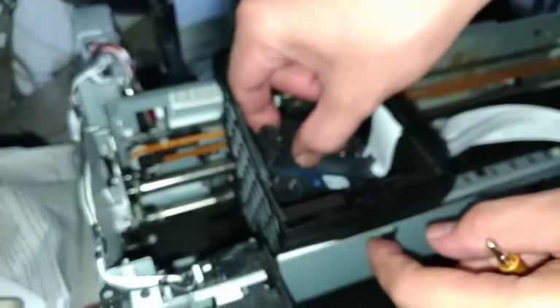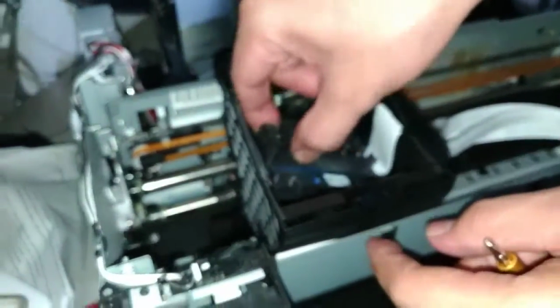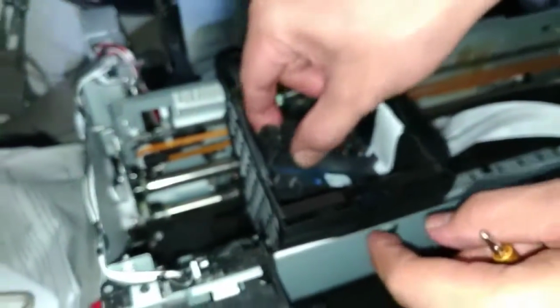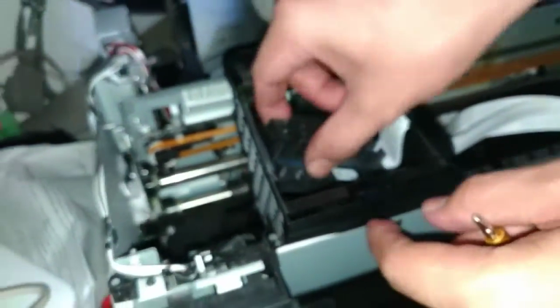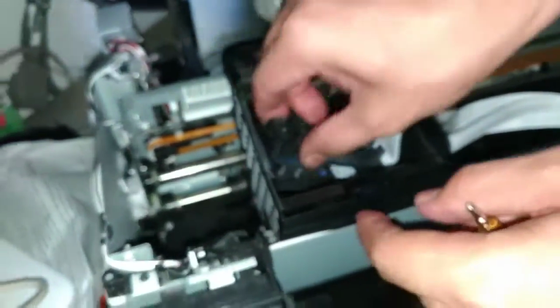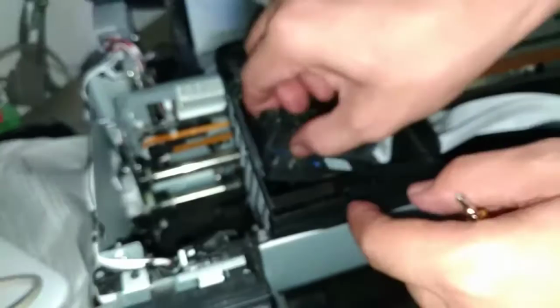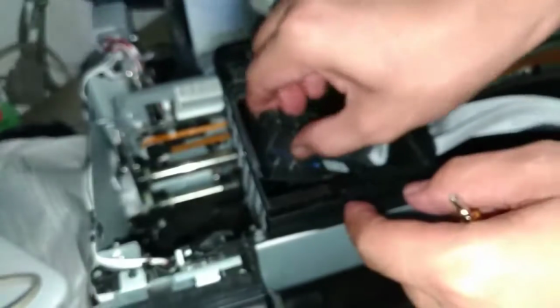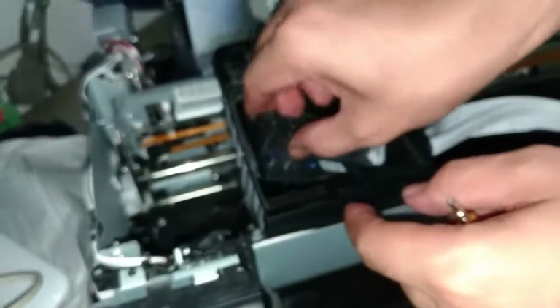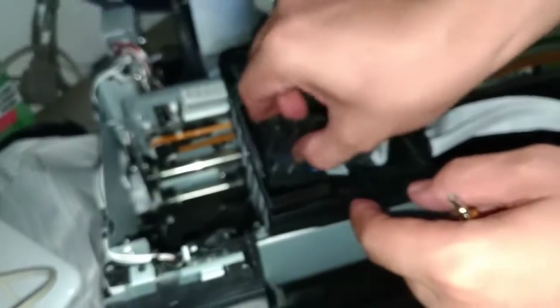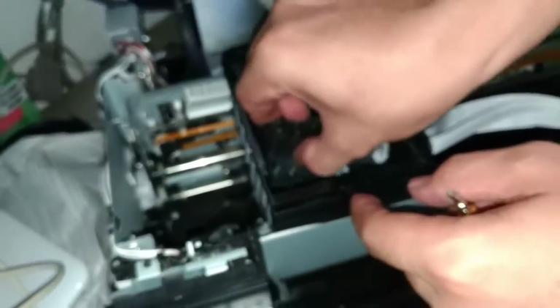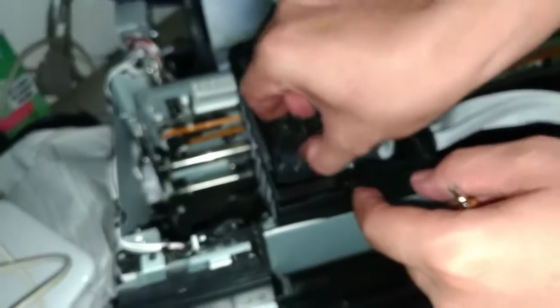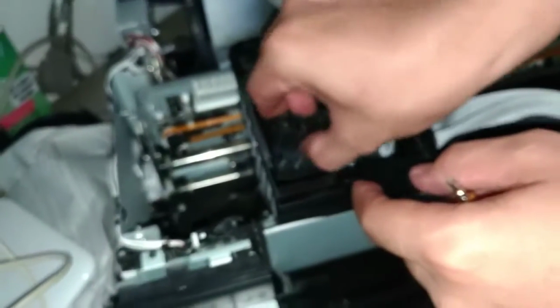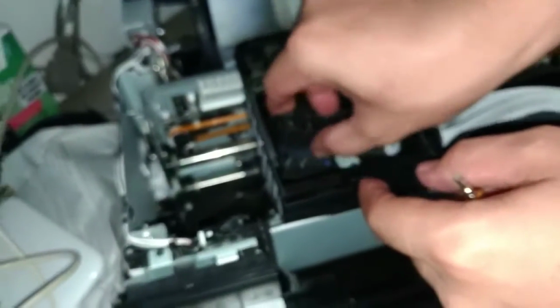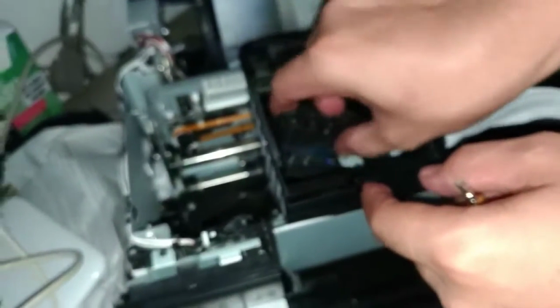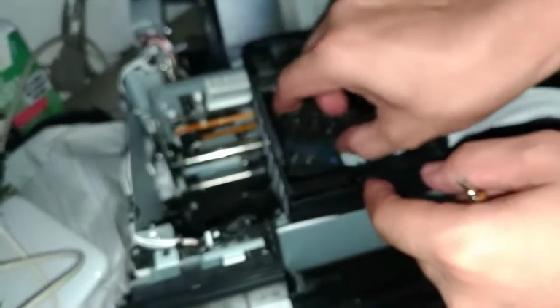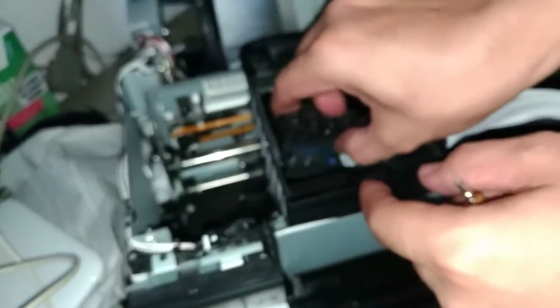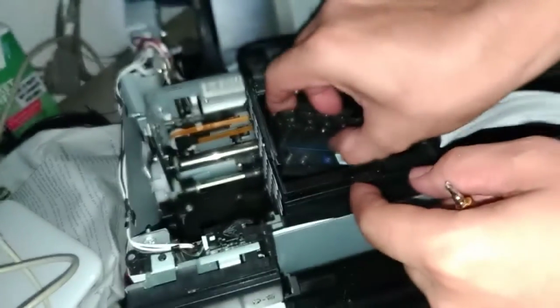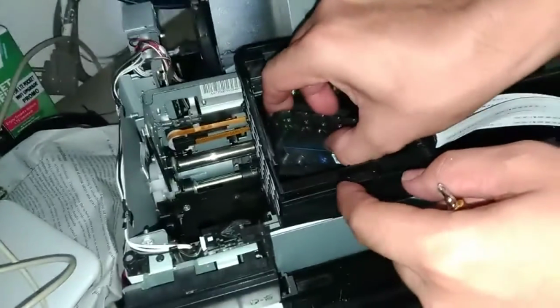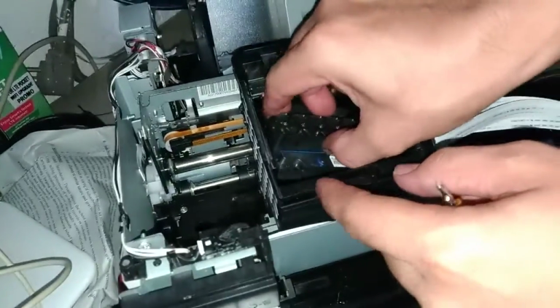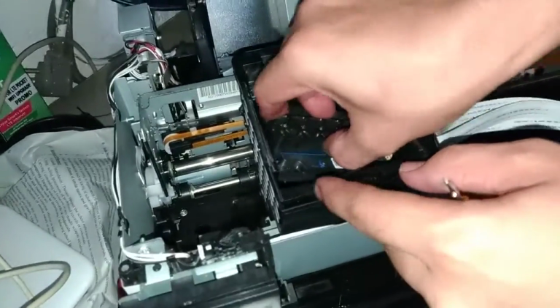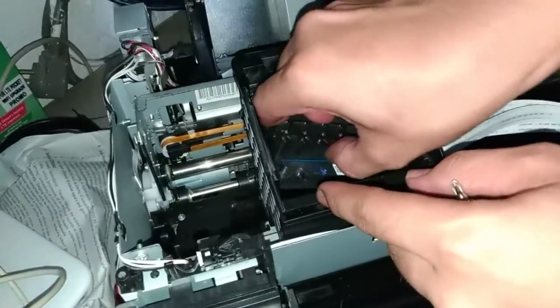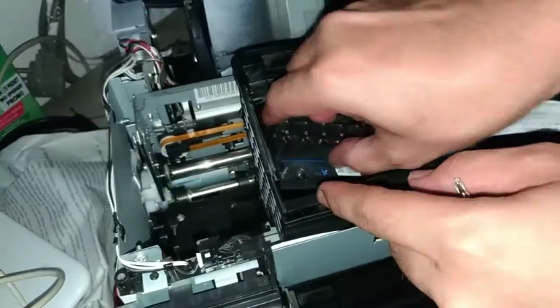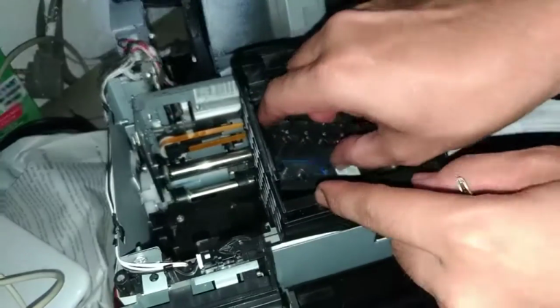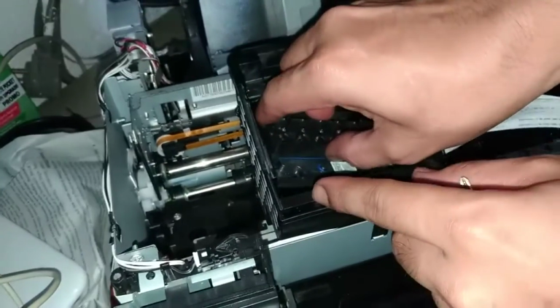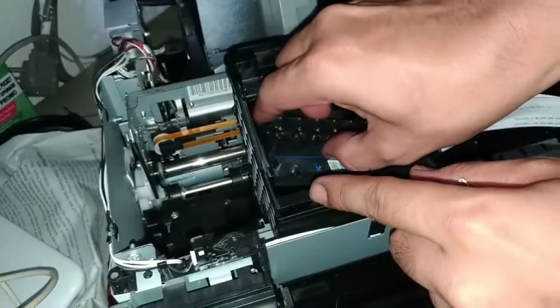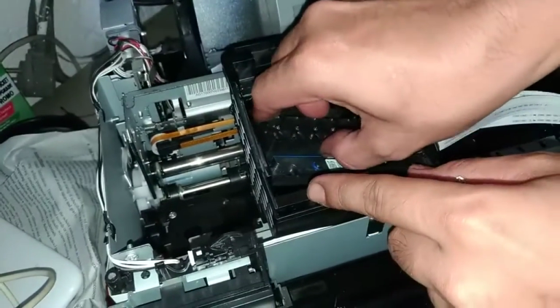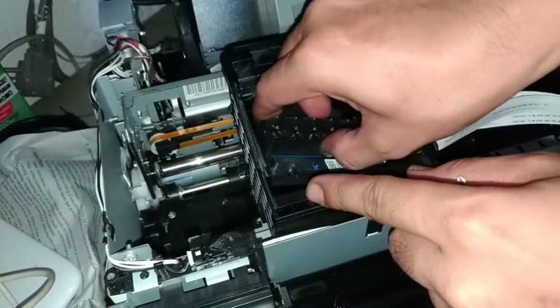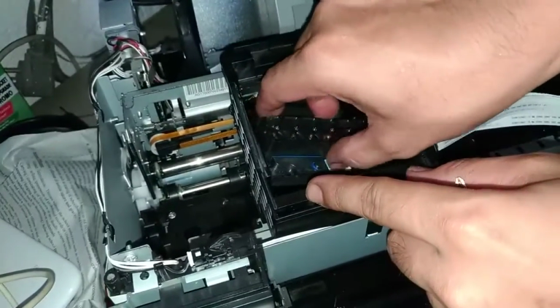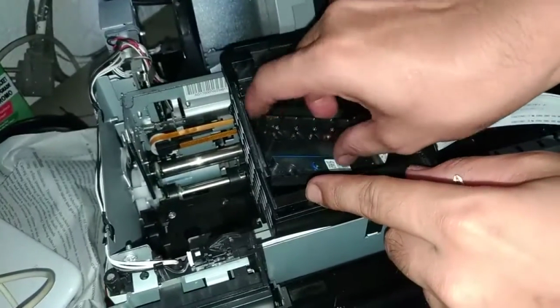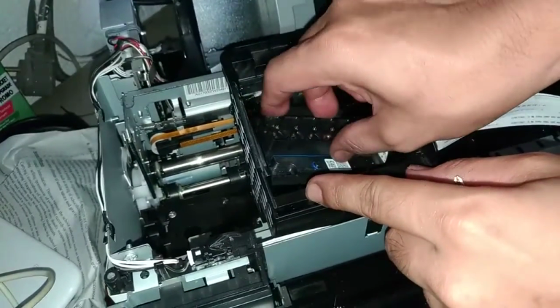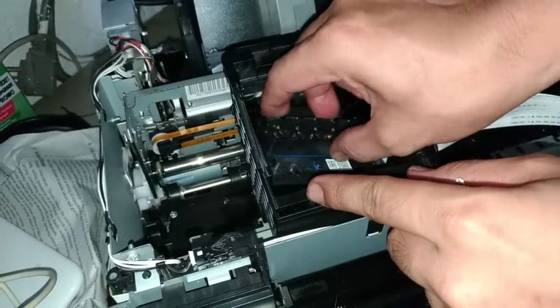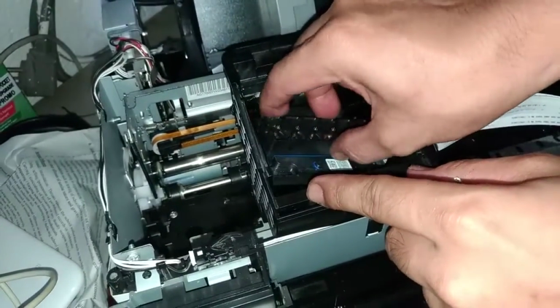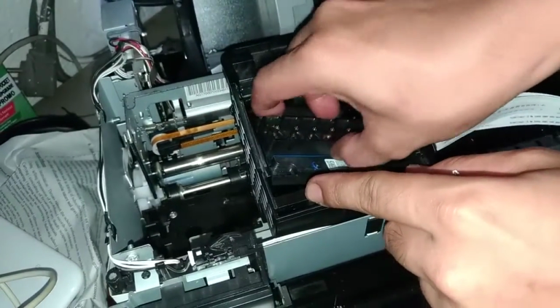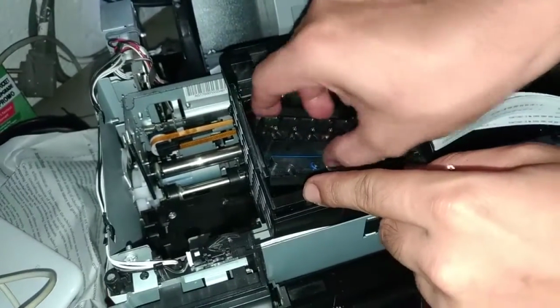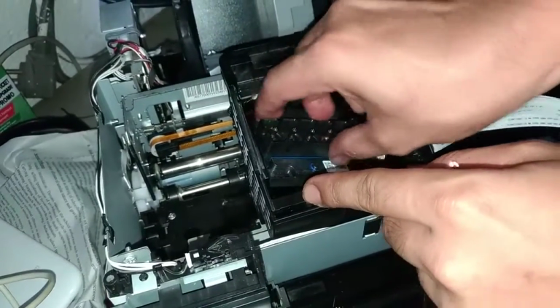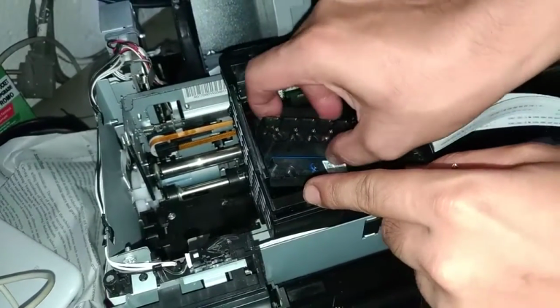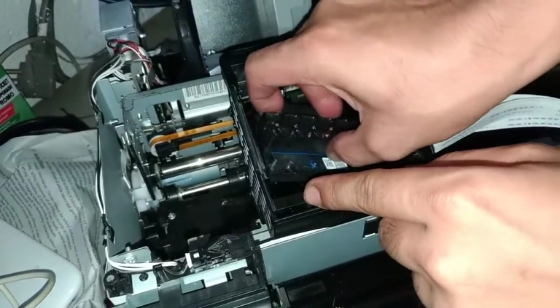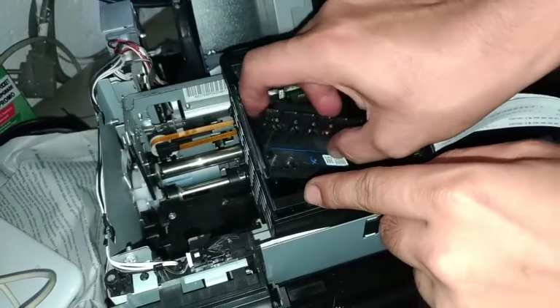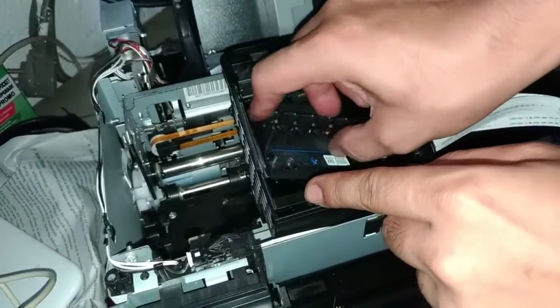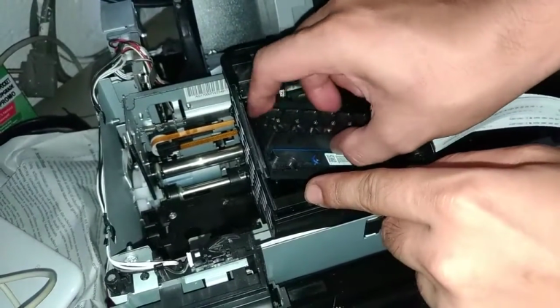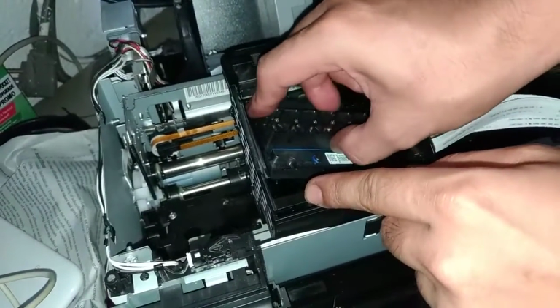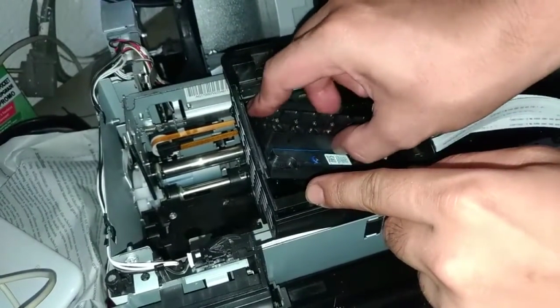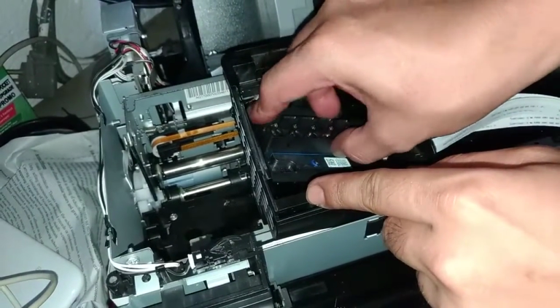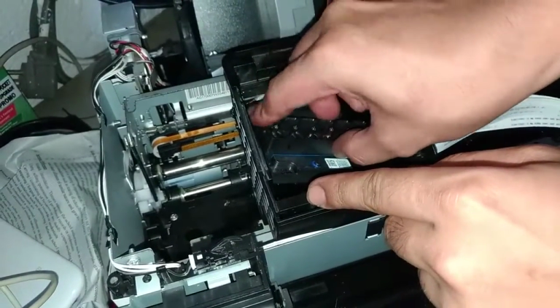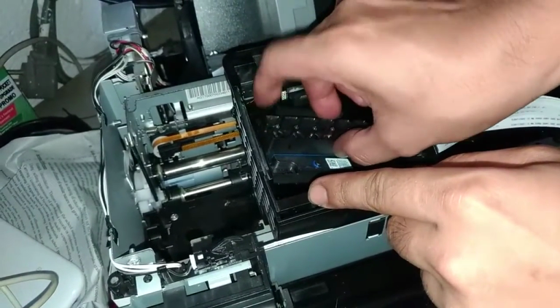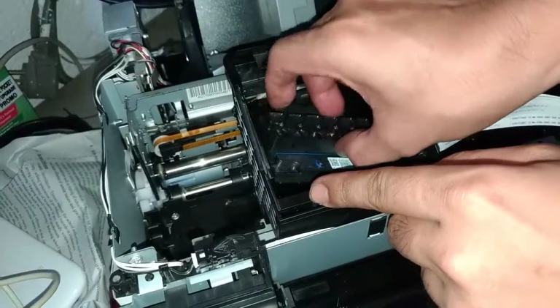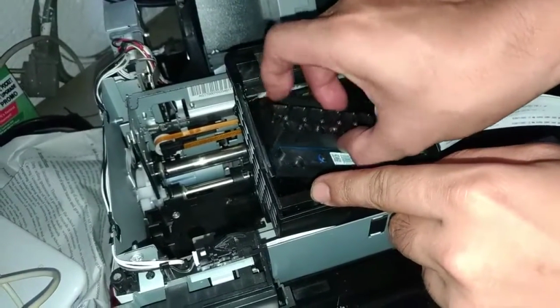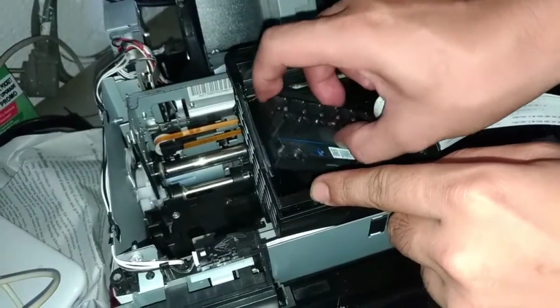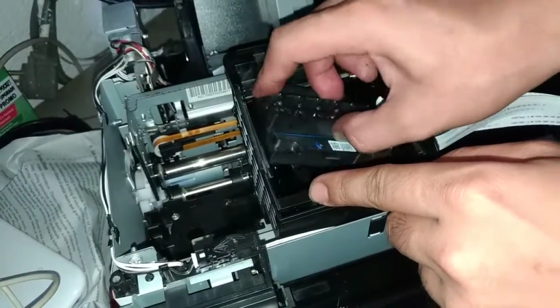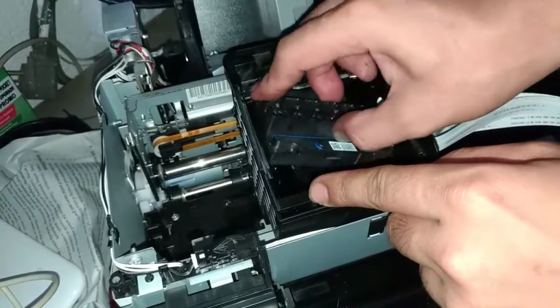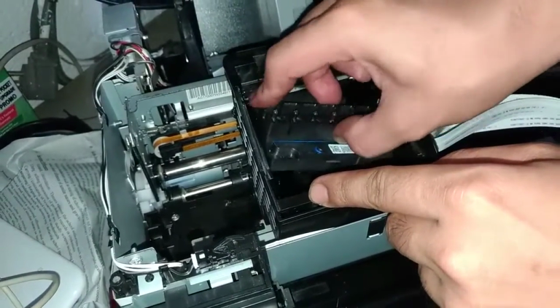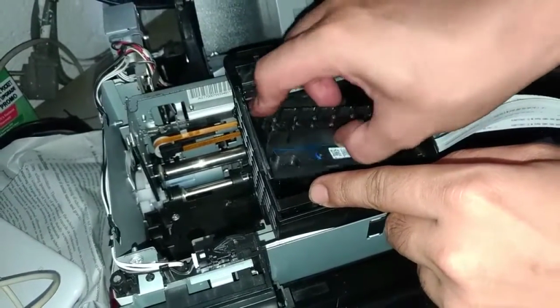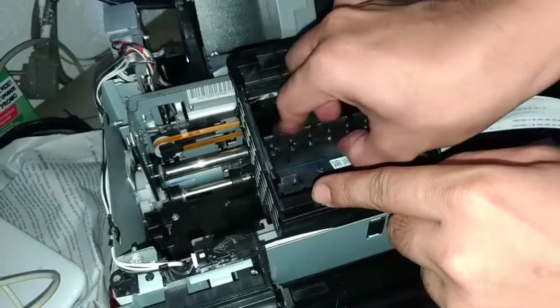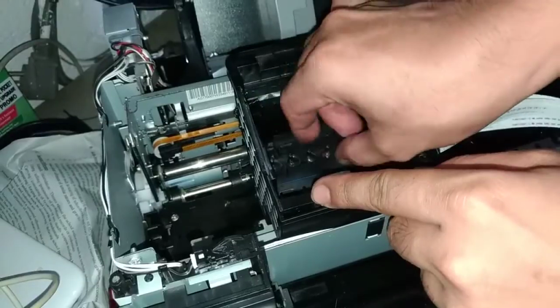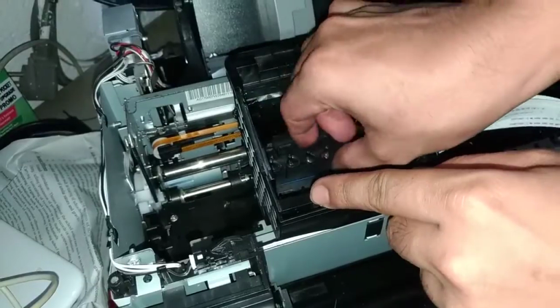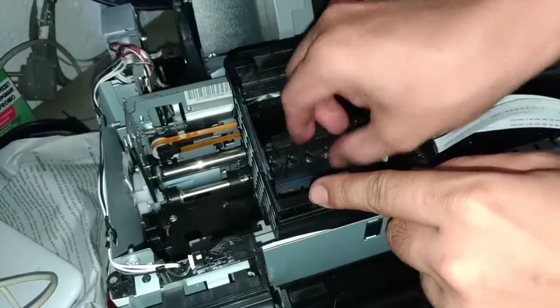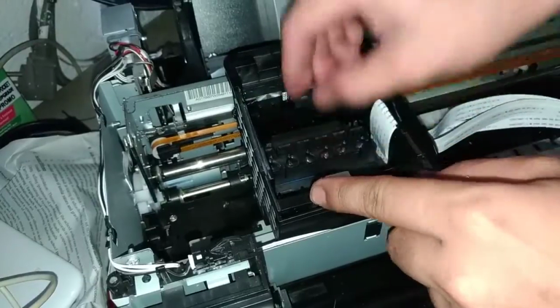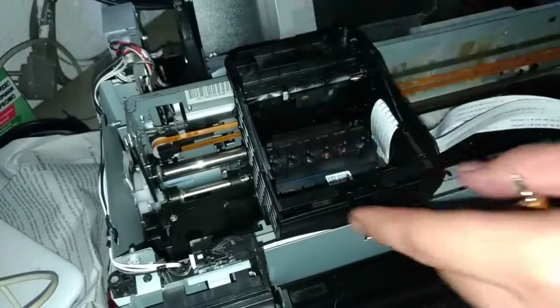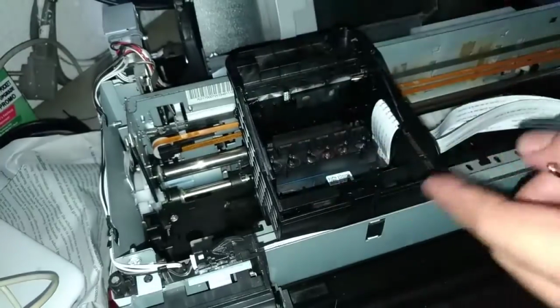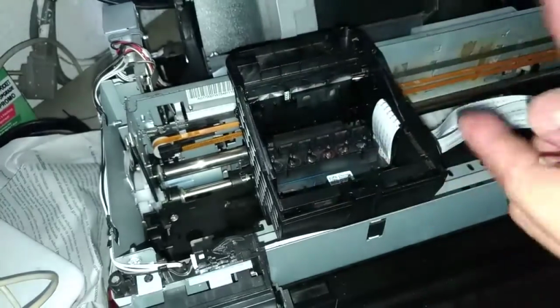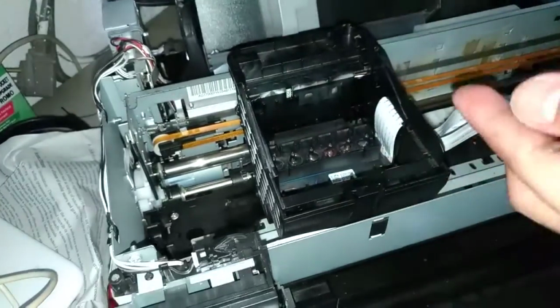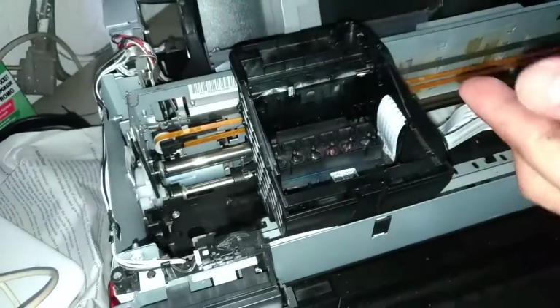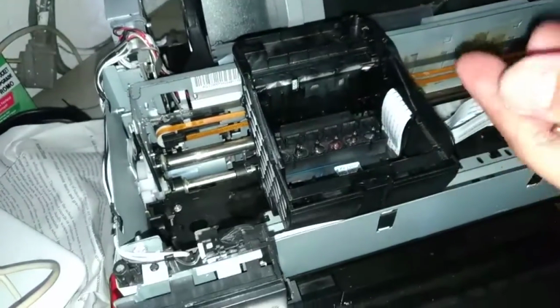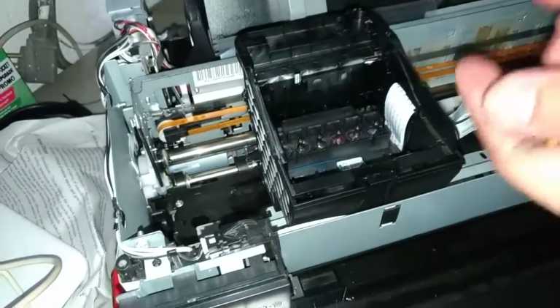Slowly return the printer head. Alright, there you go.